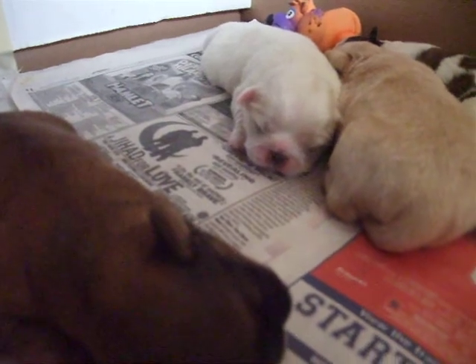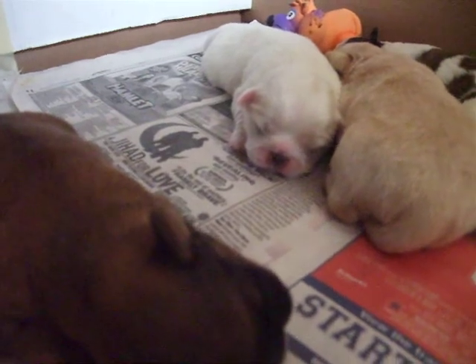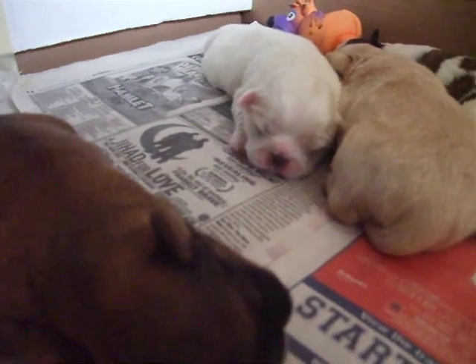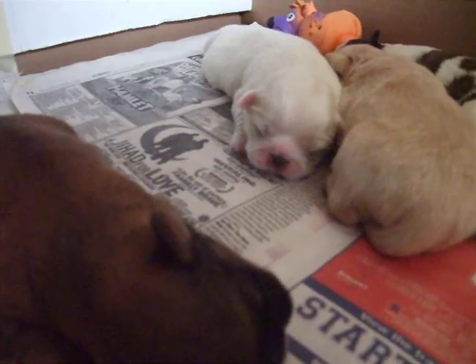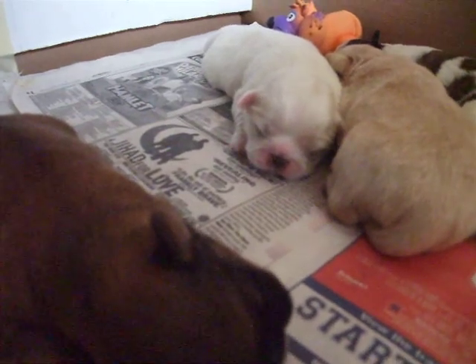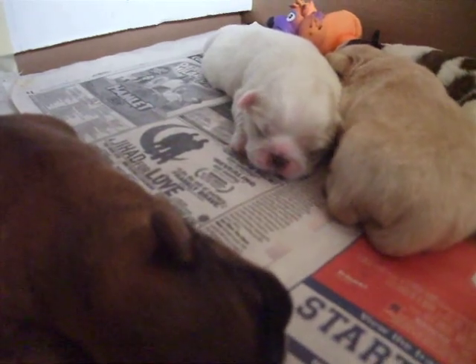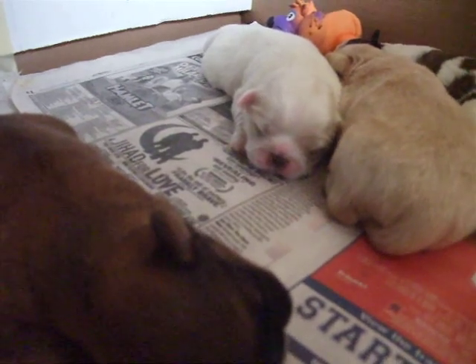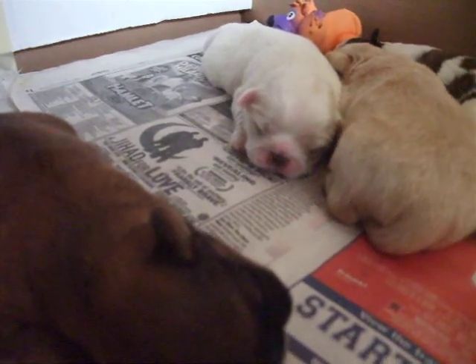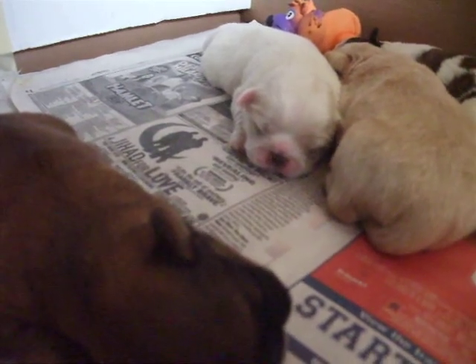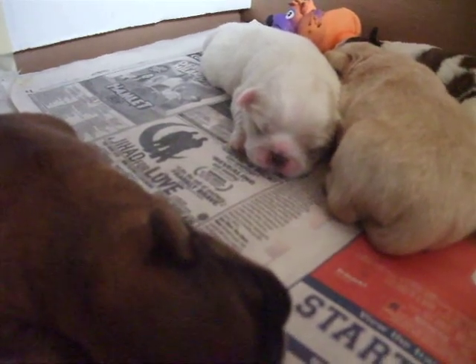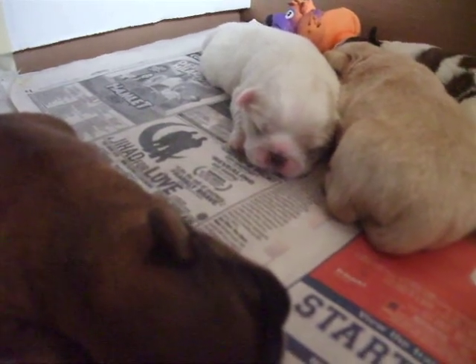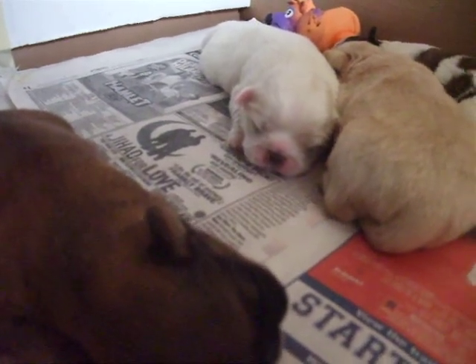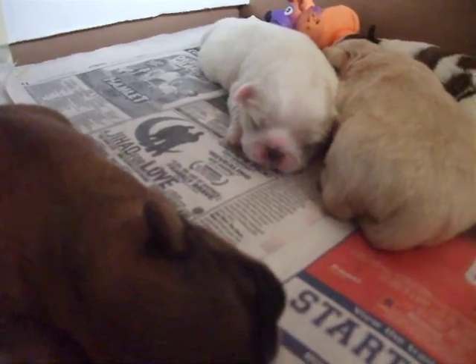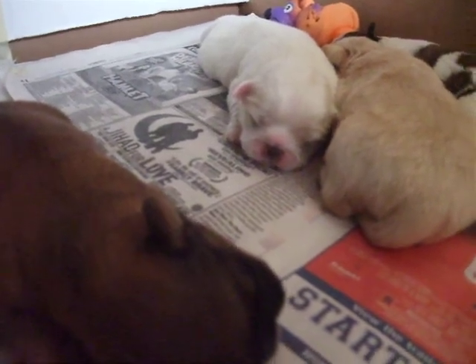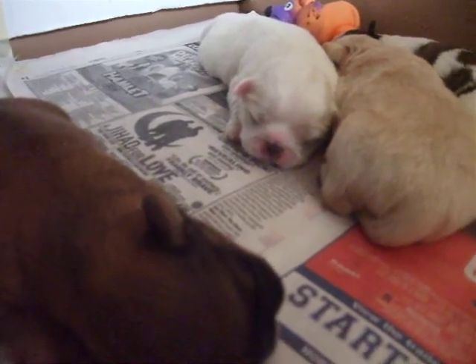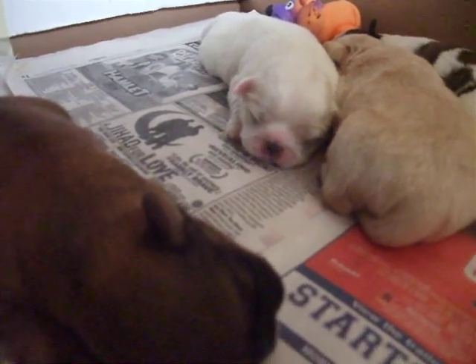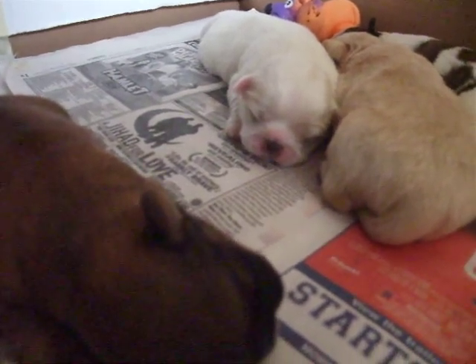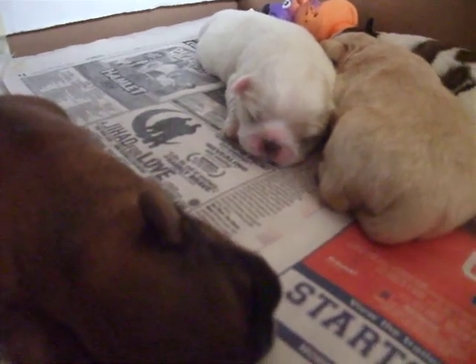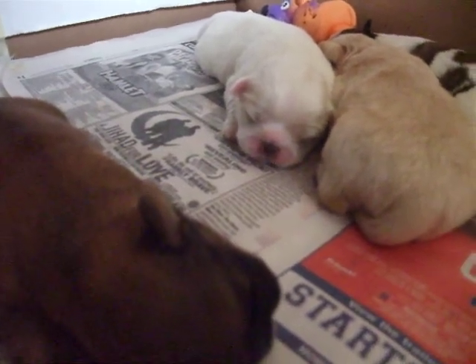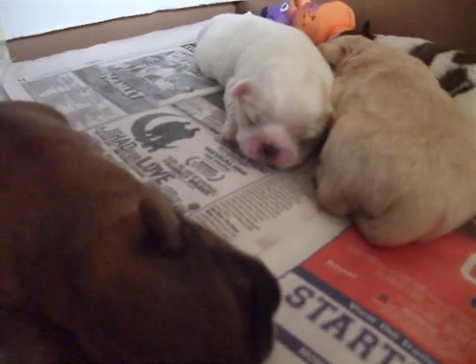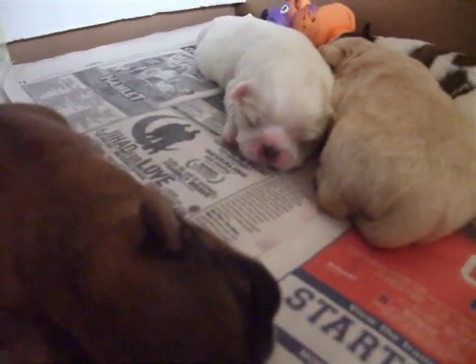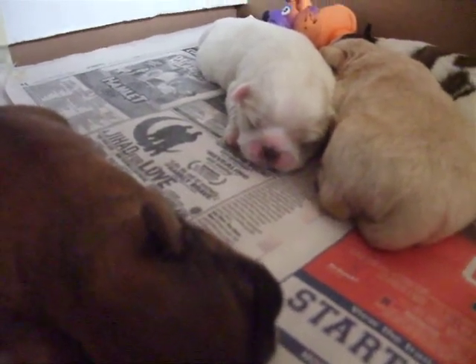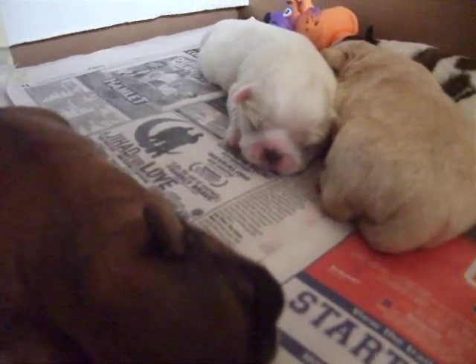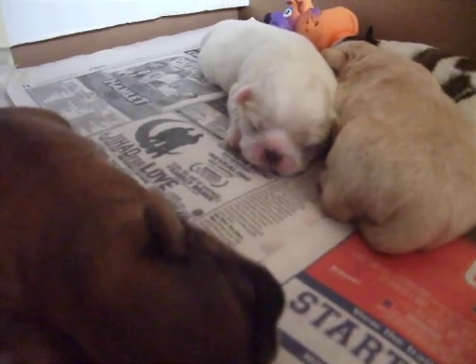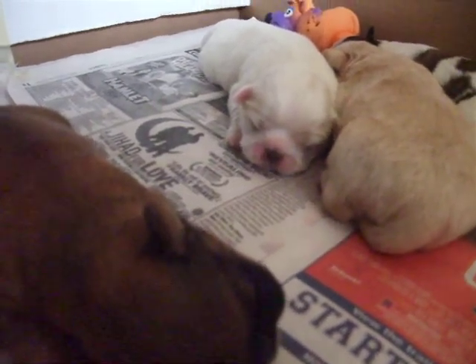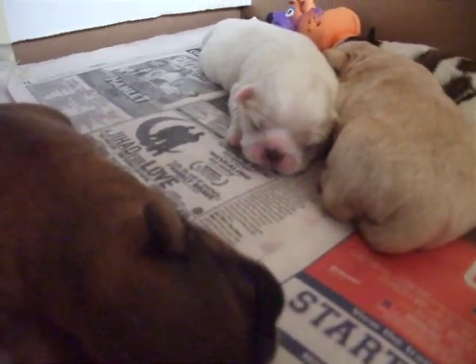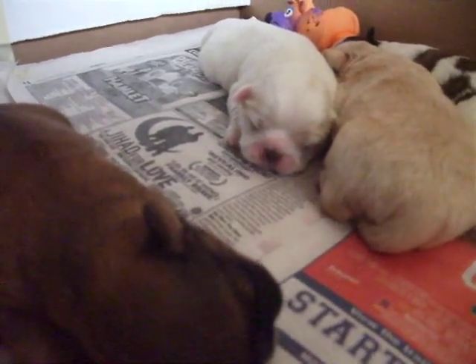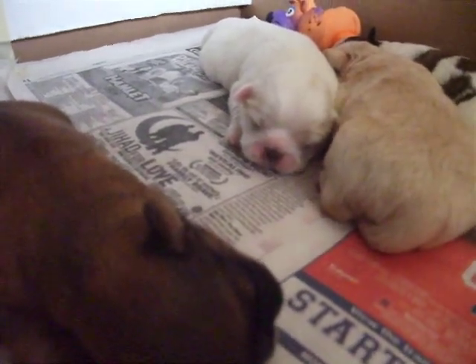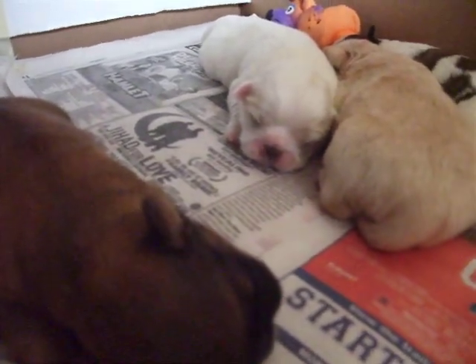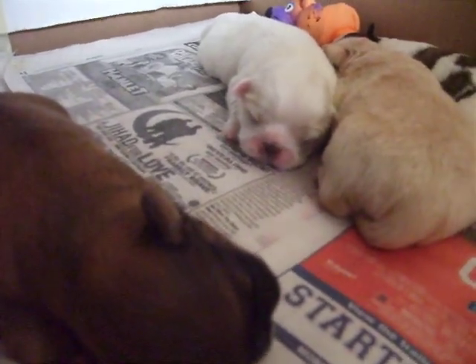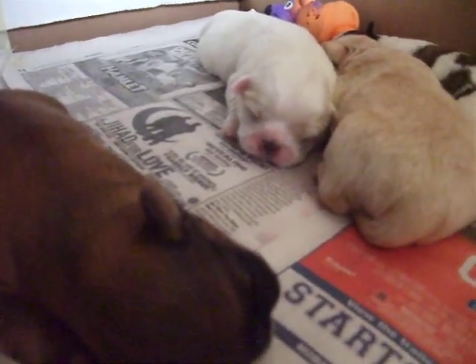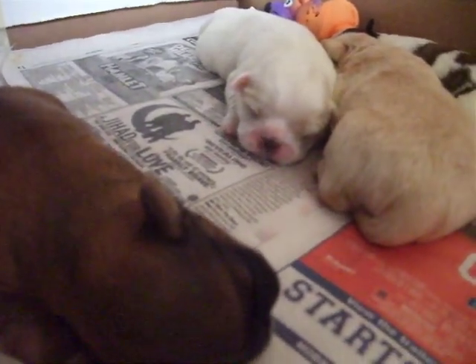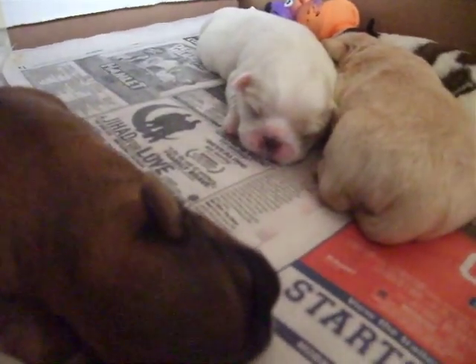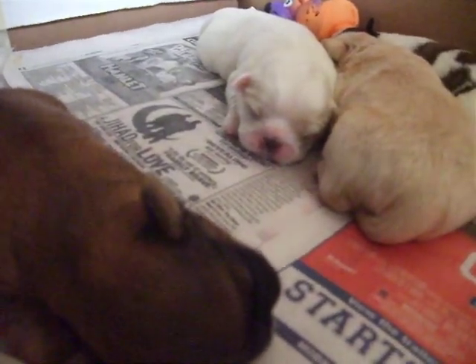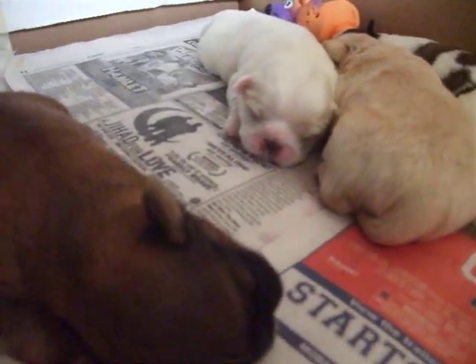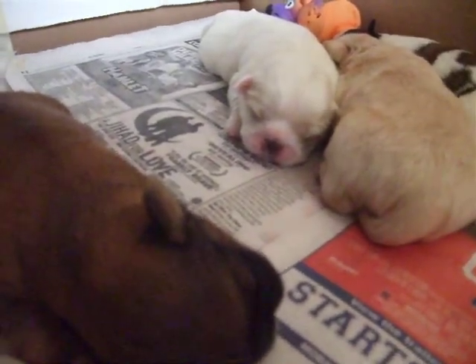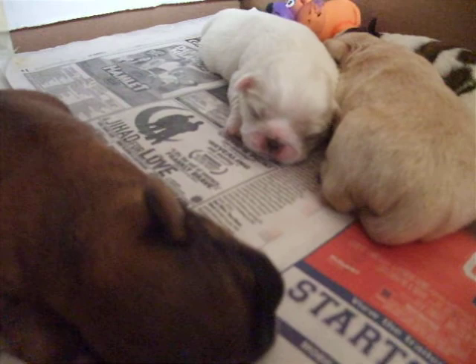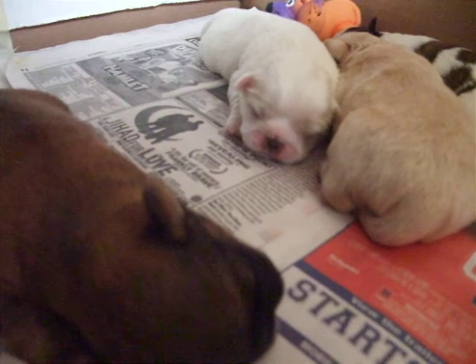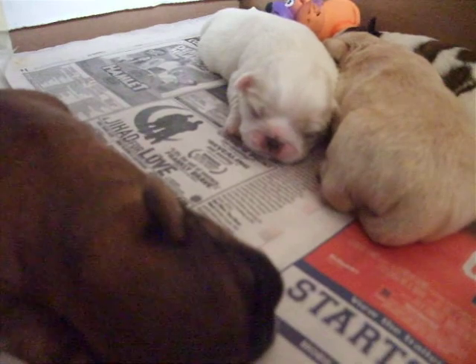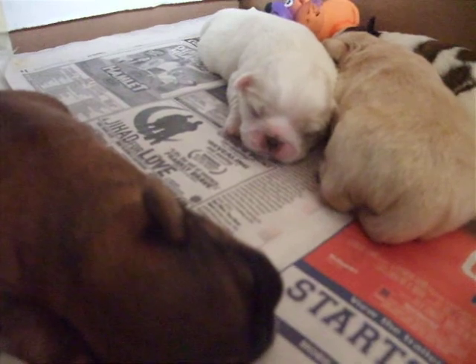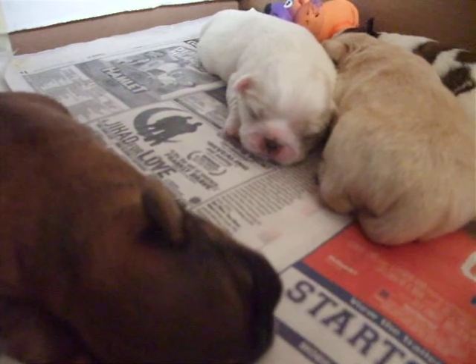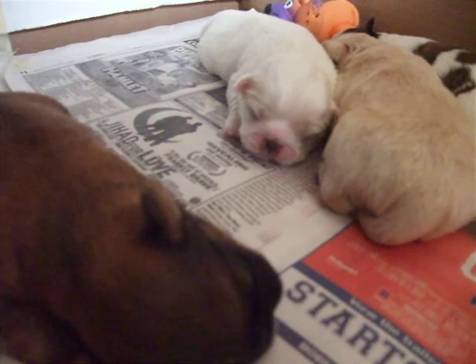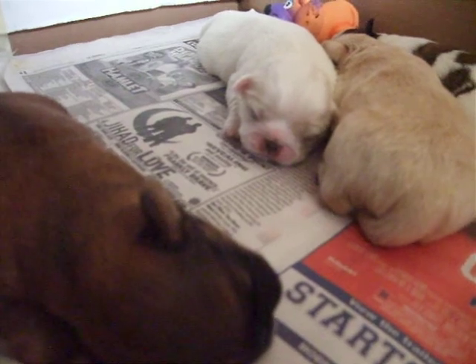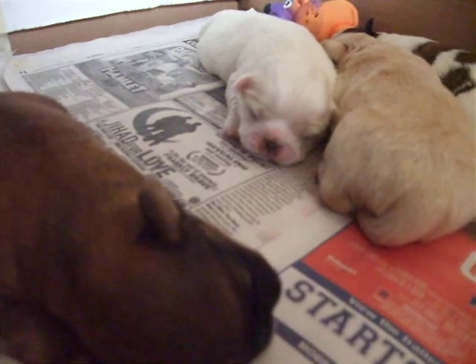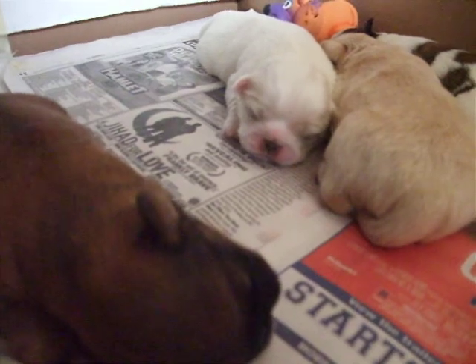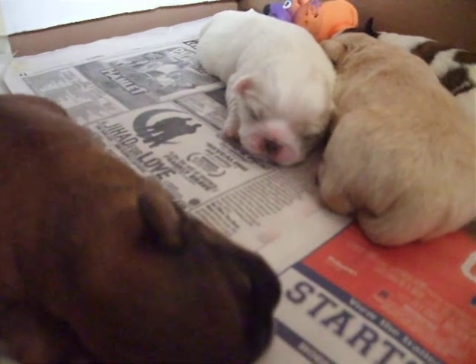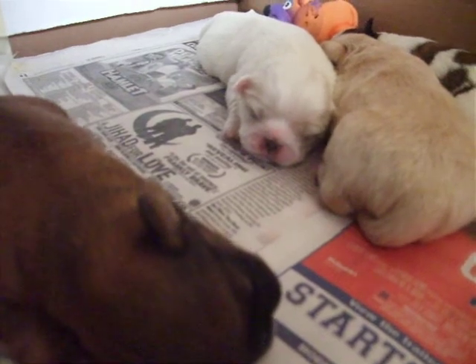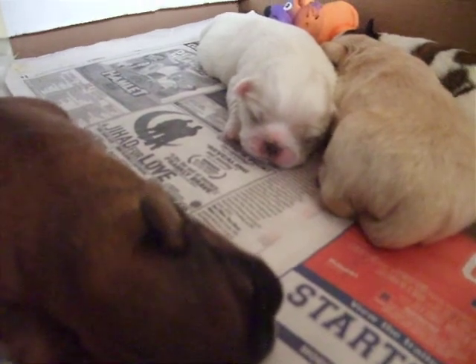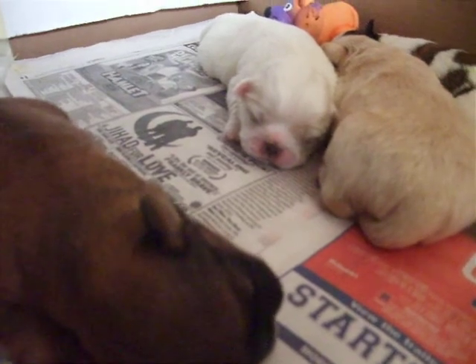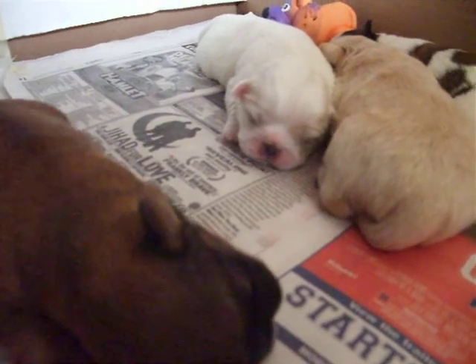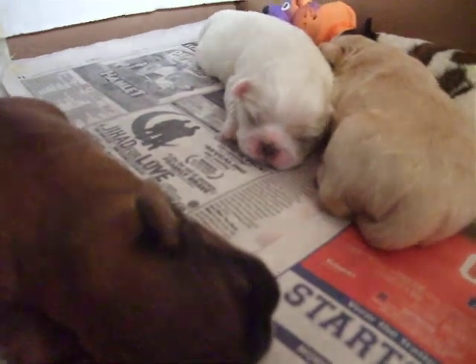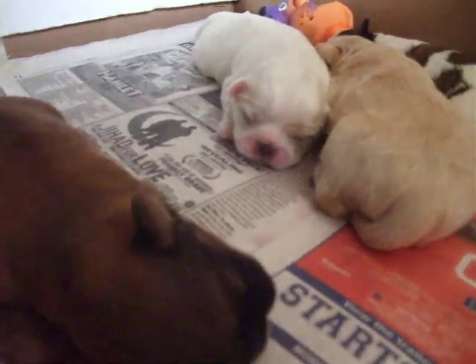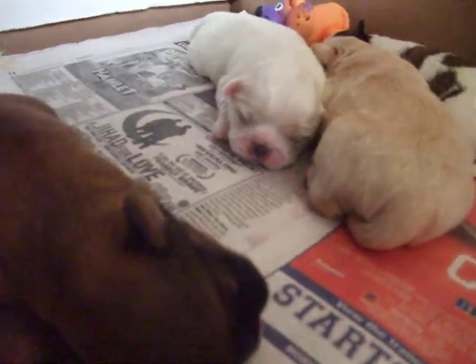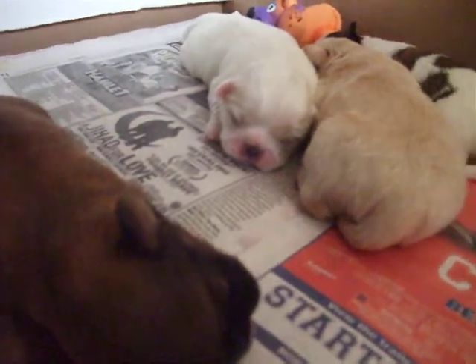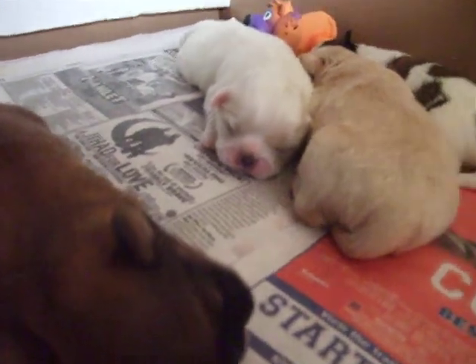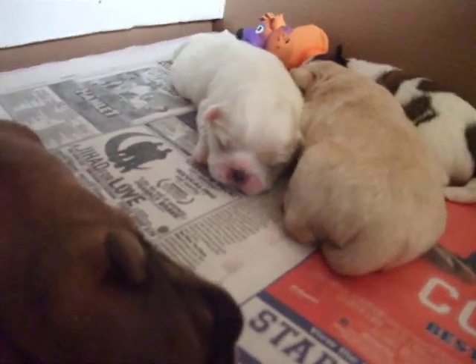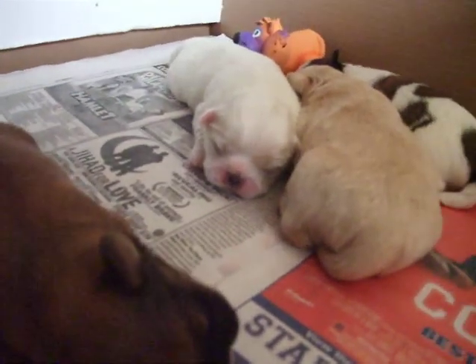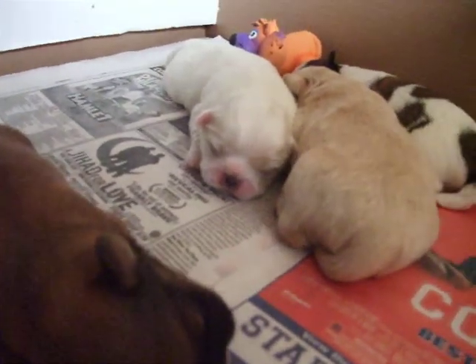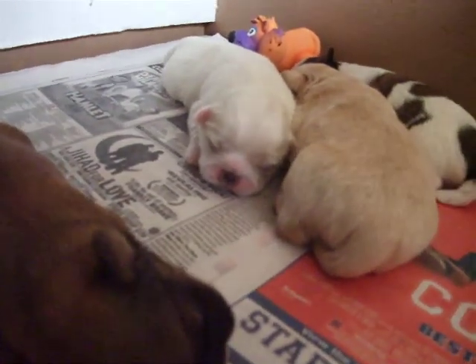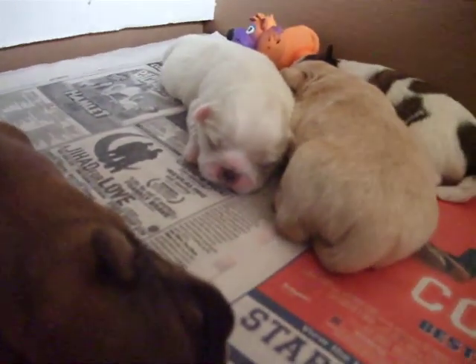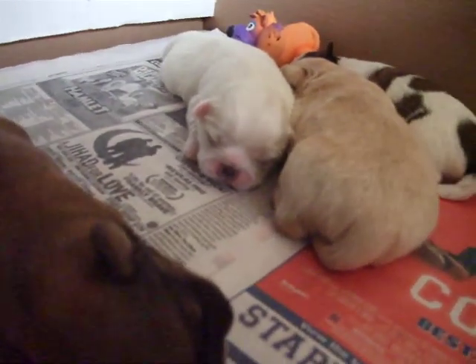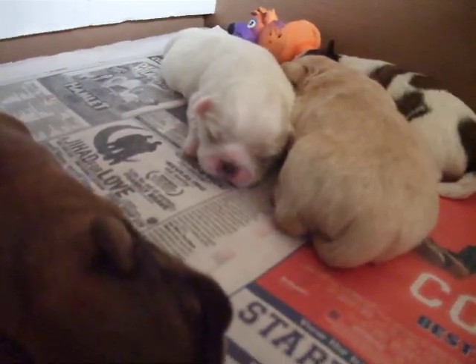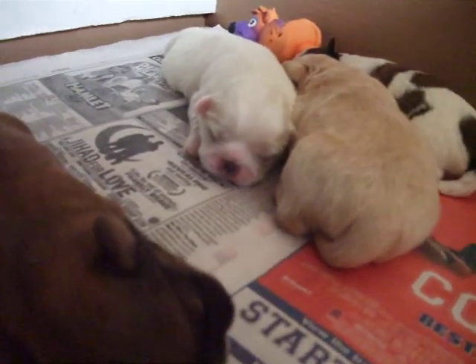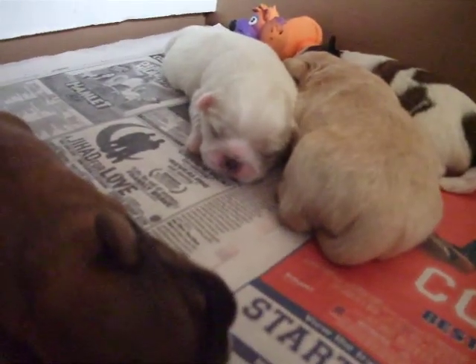And the ears now have hair, as opposed to before when they looked pink. They looked like little mice before.